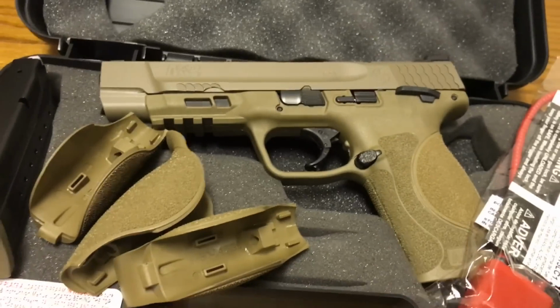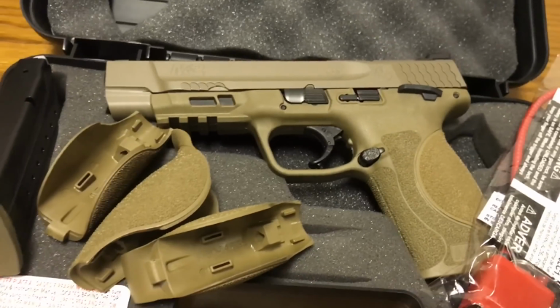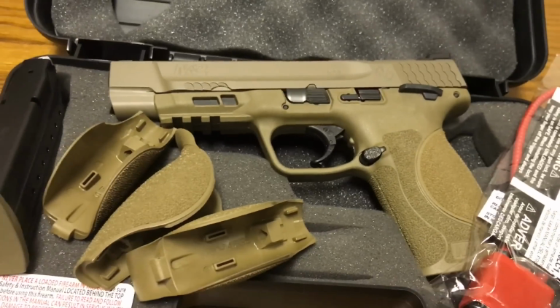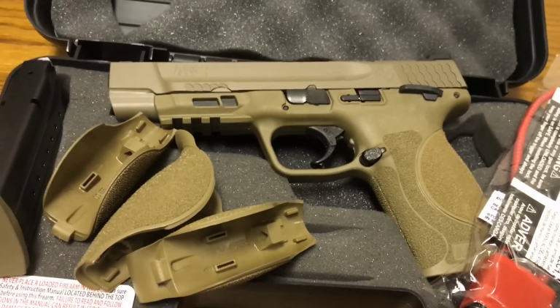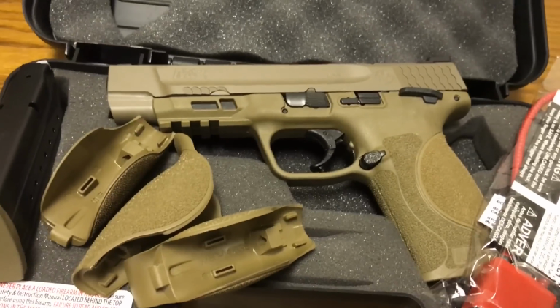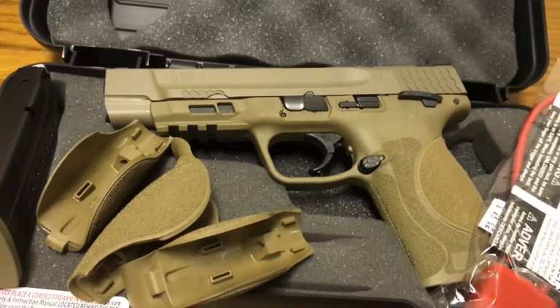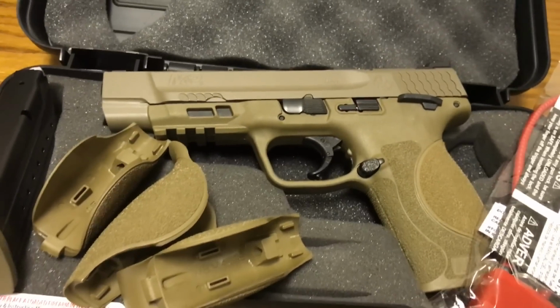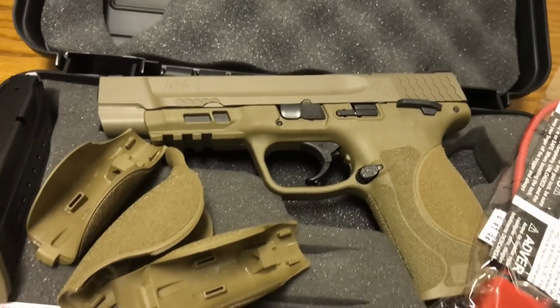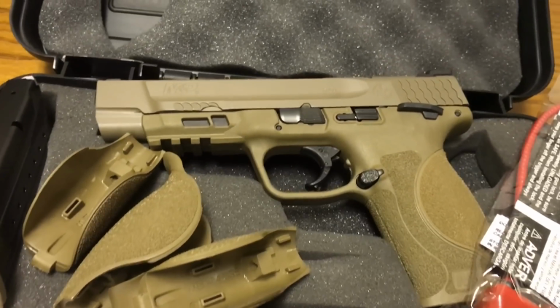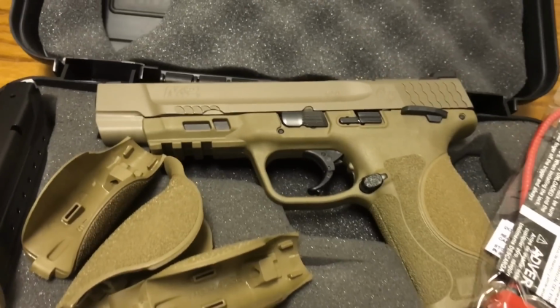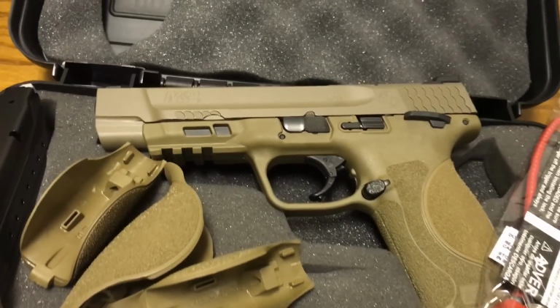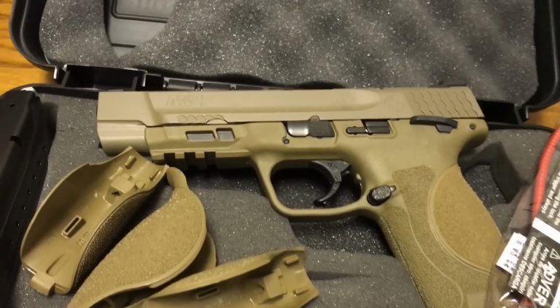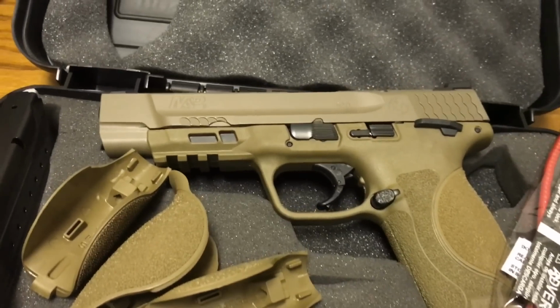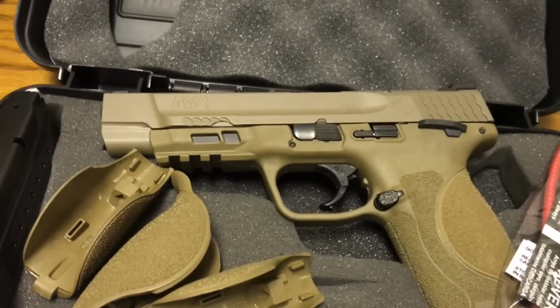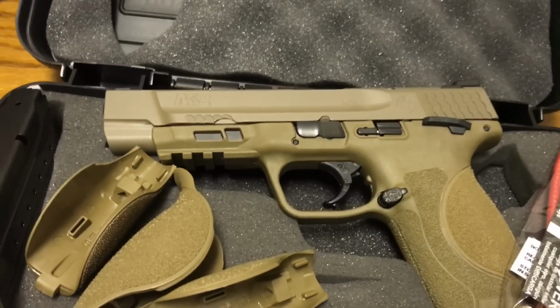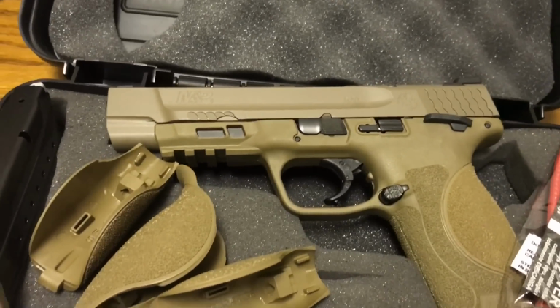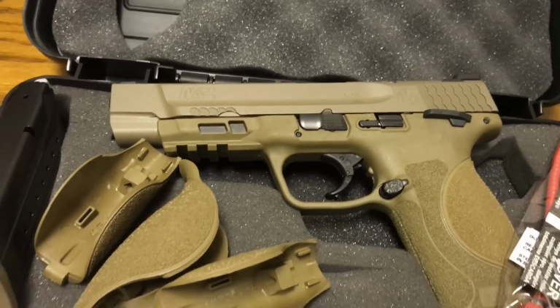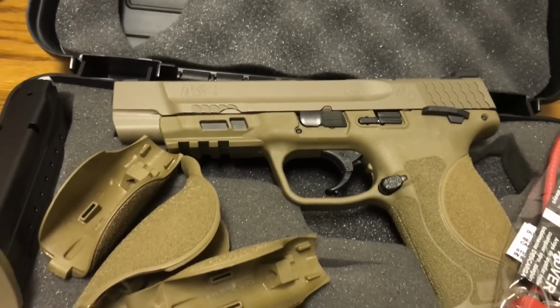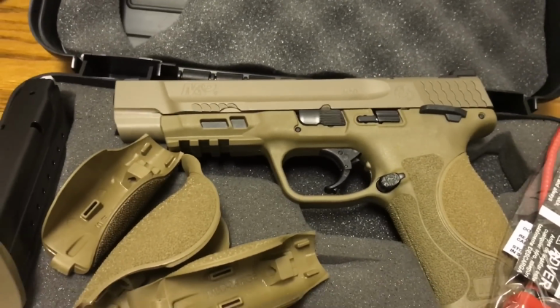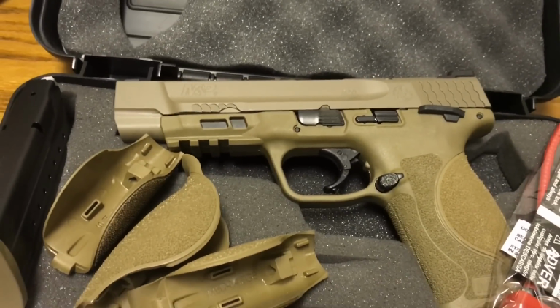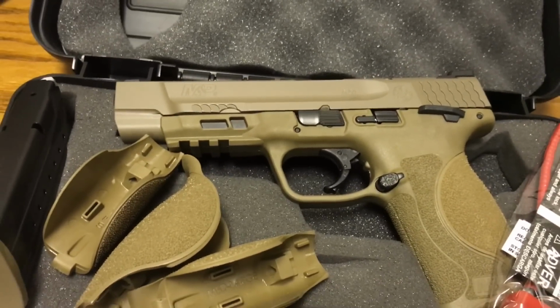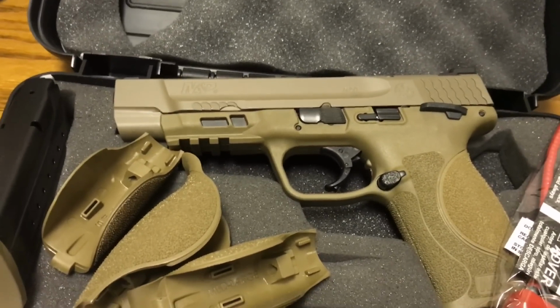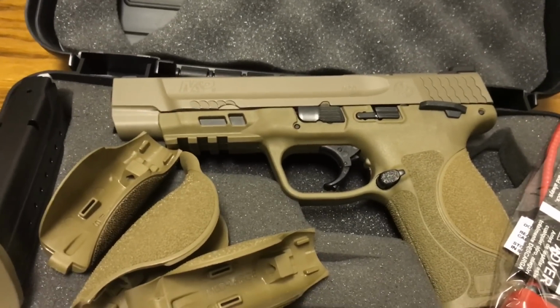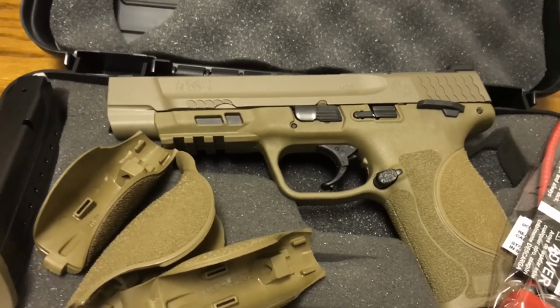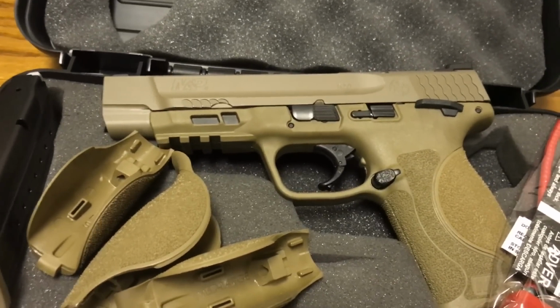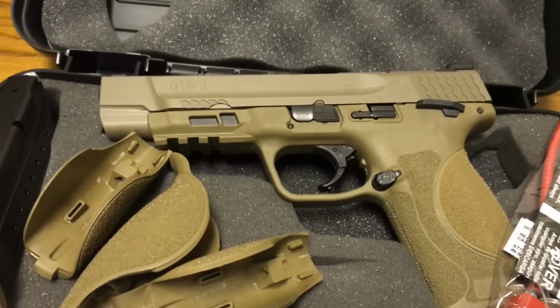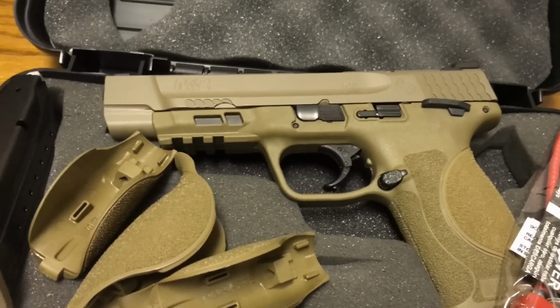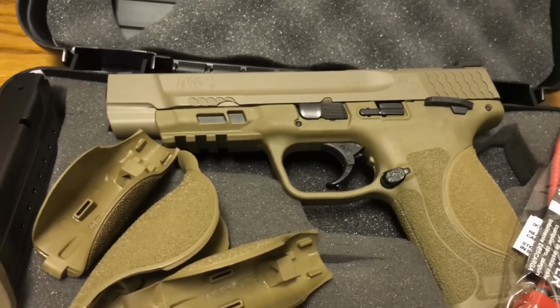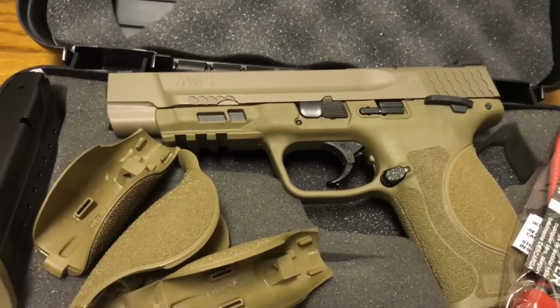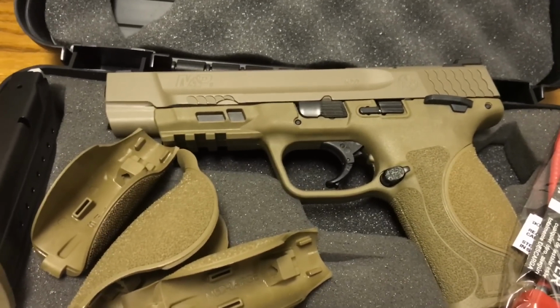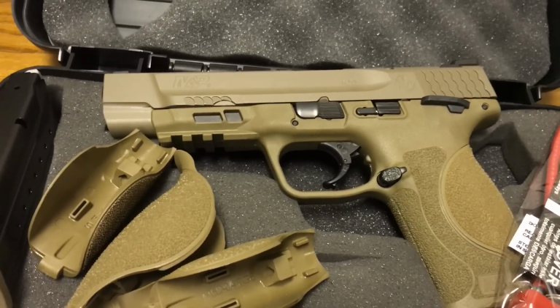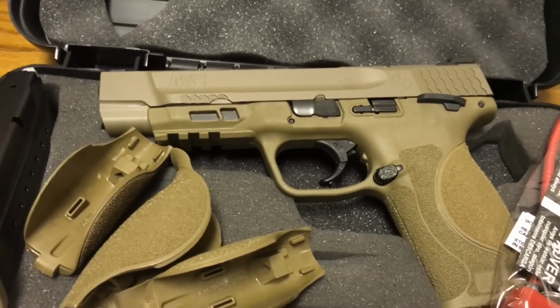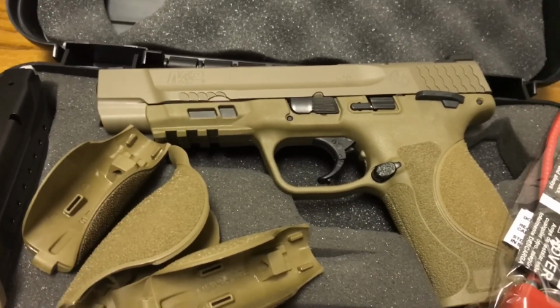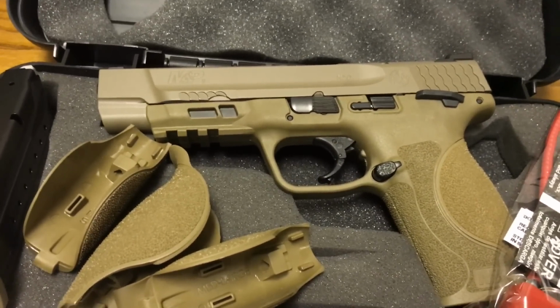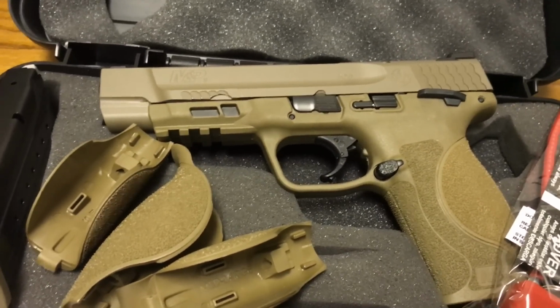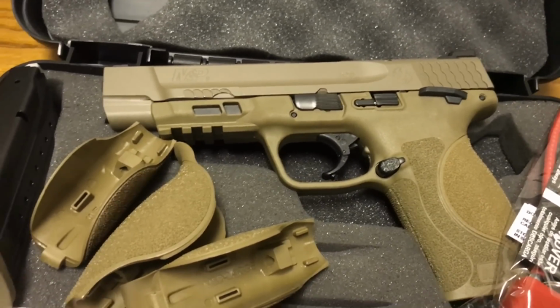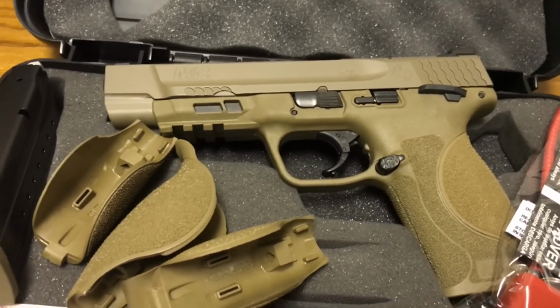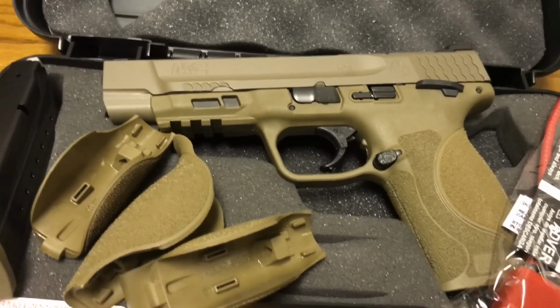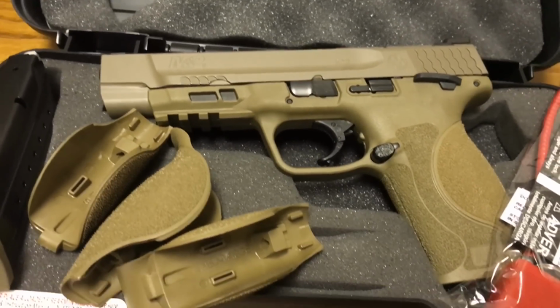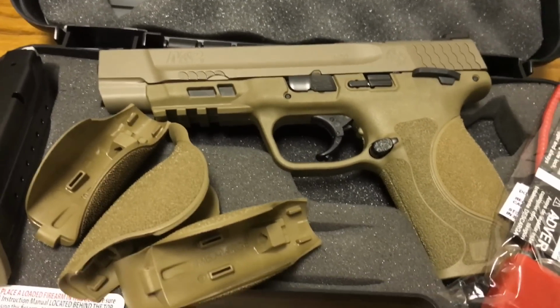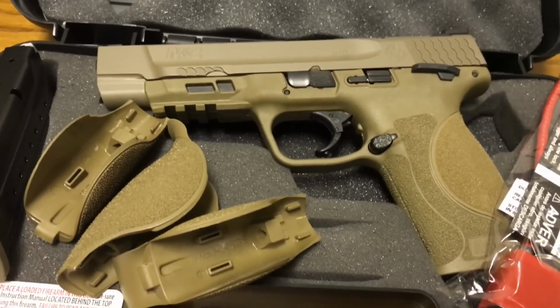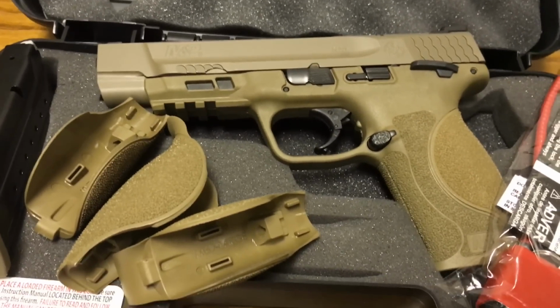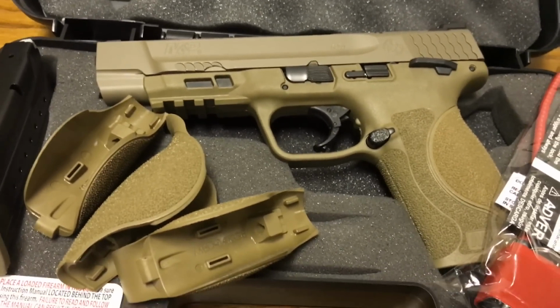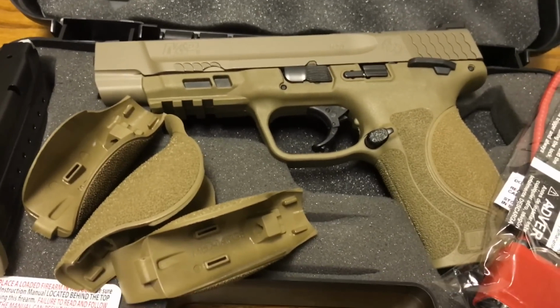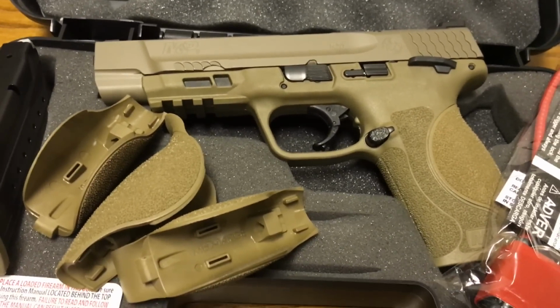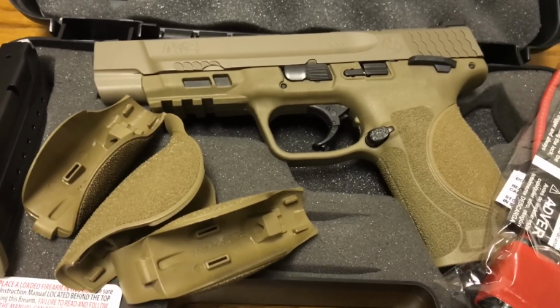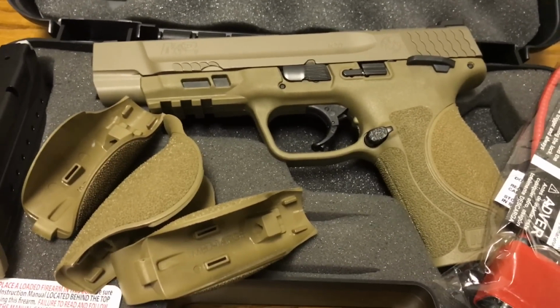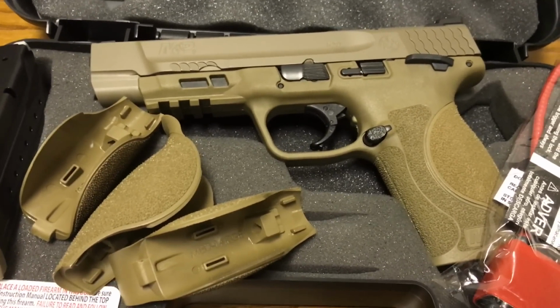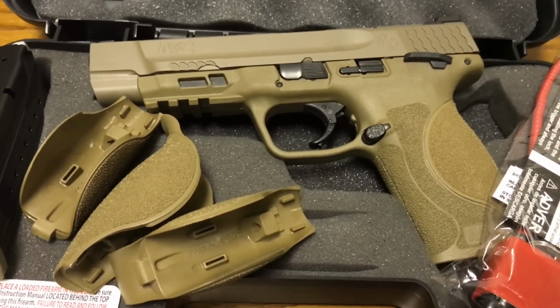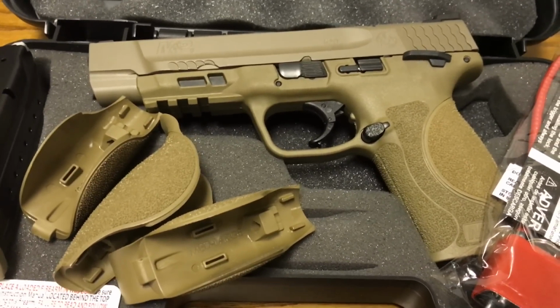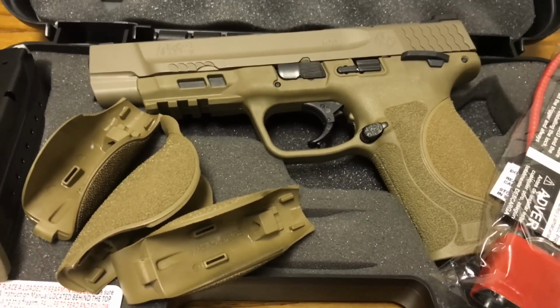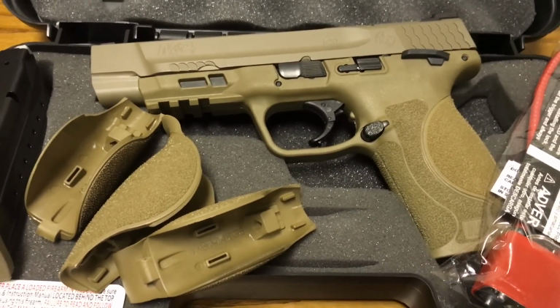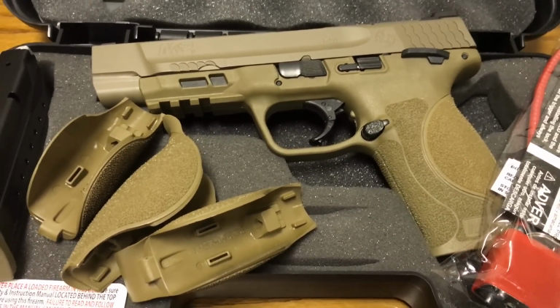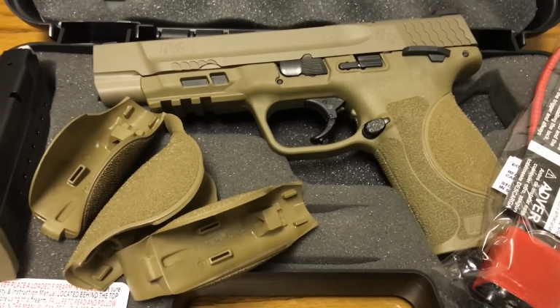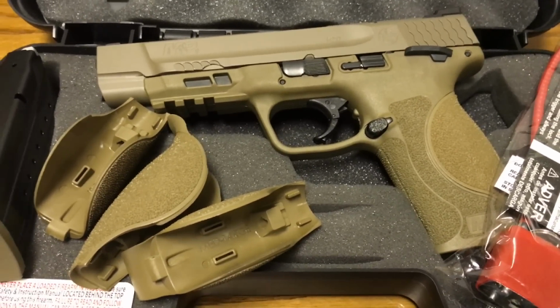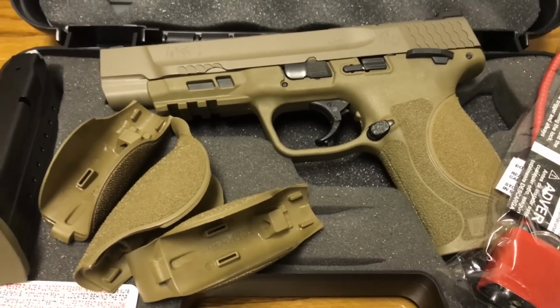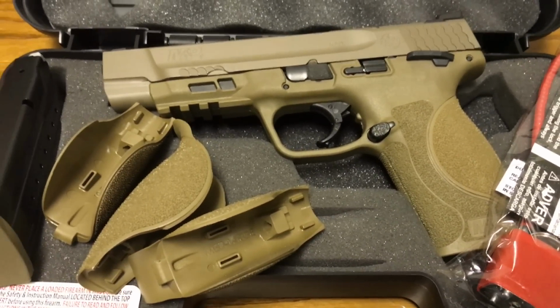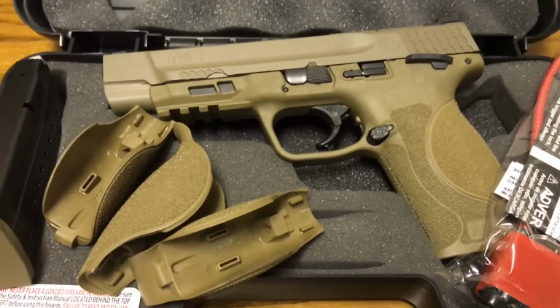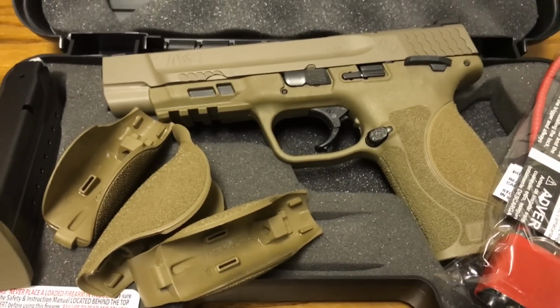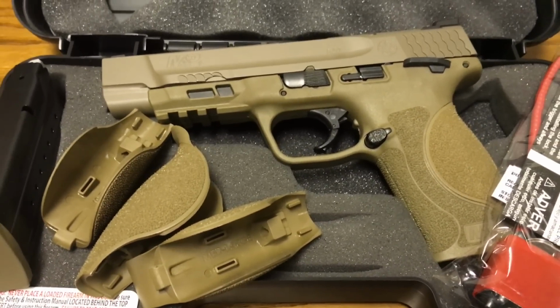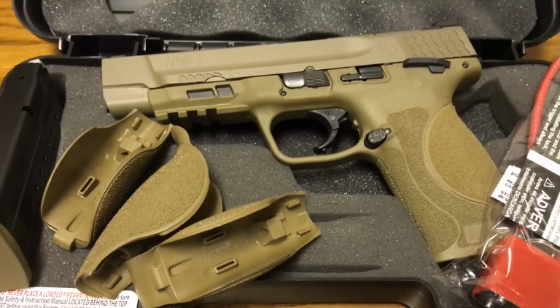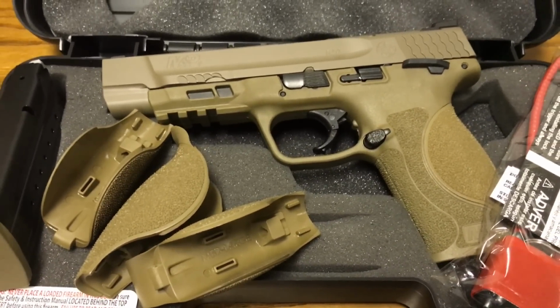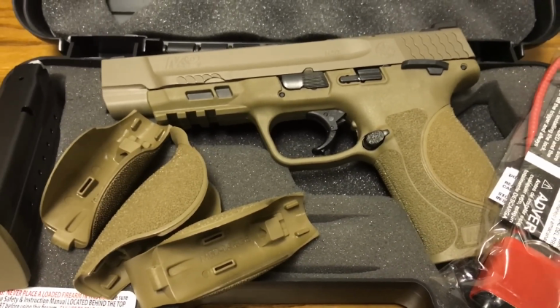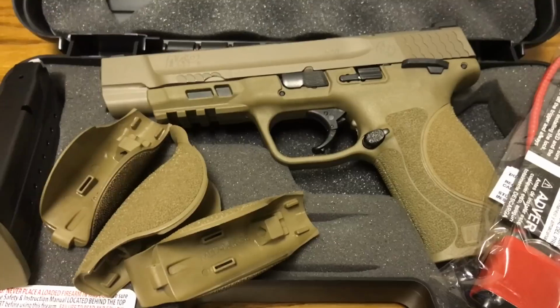New M&P 2.0 — Paradox 2311. Go get yours.